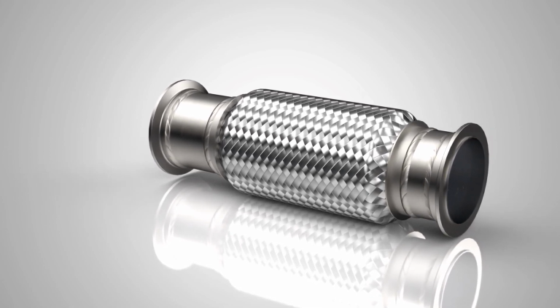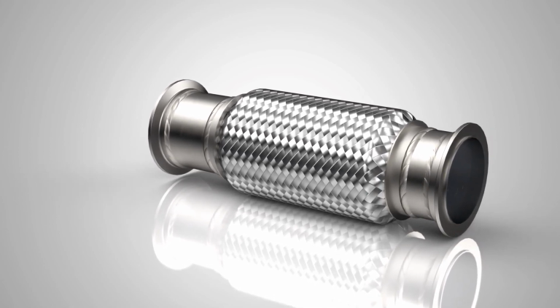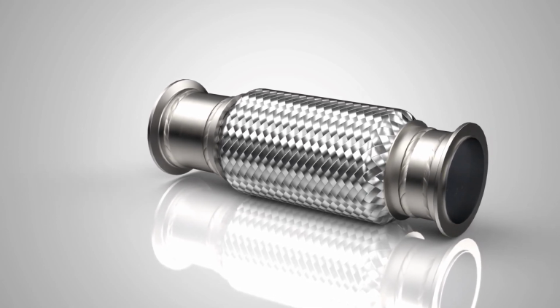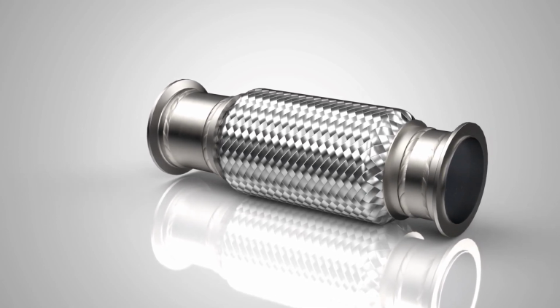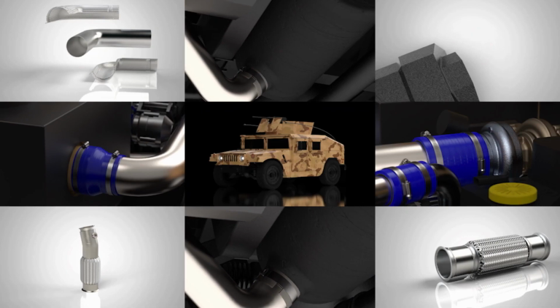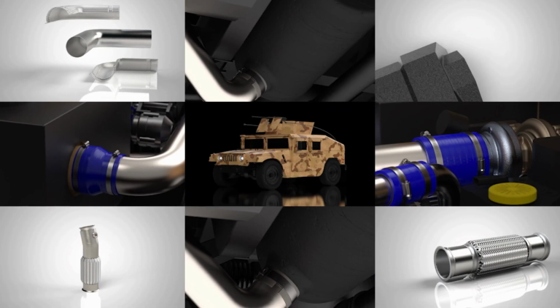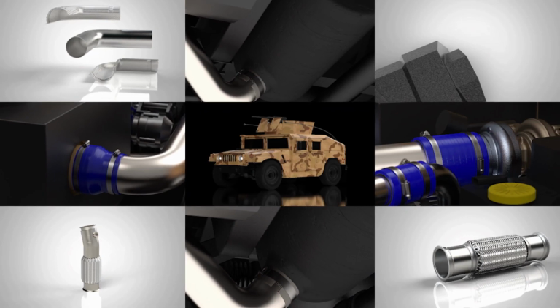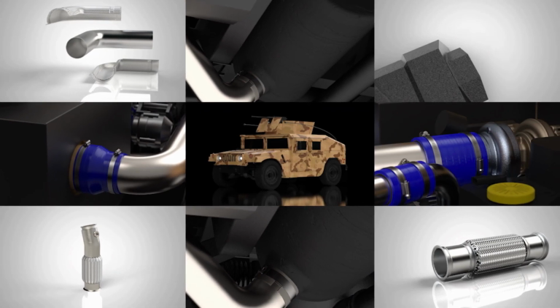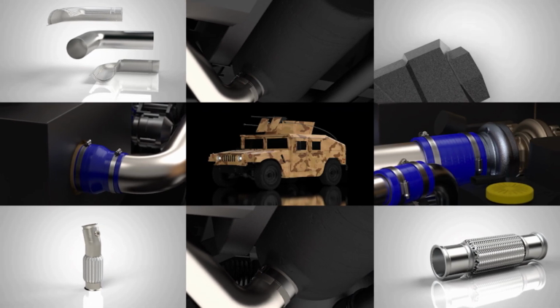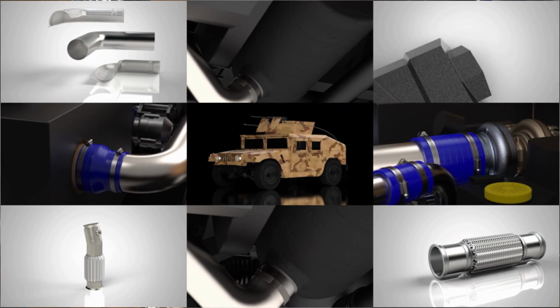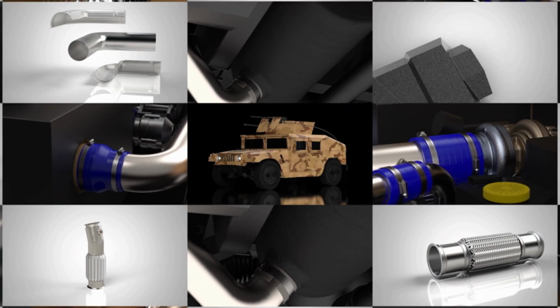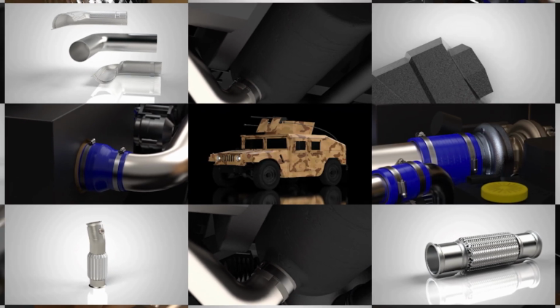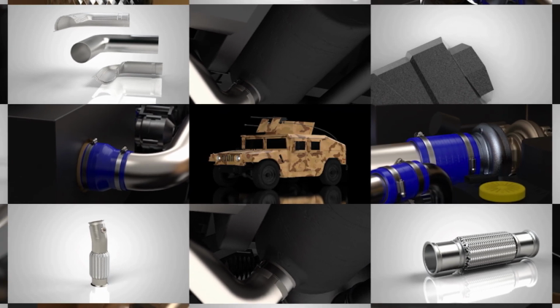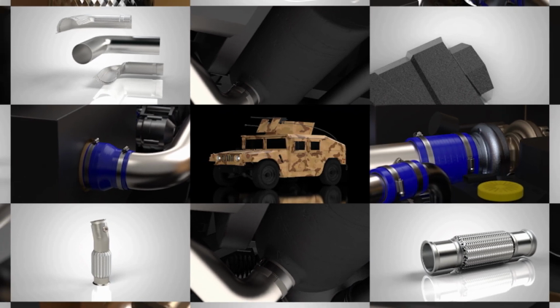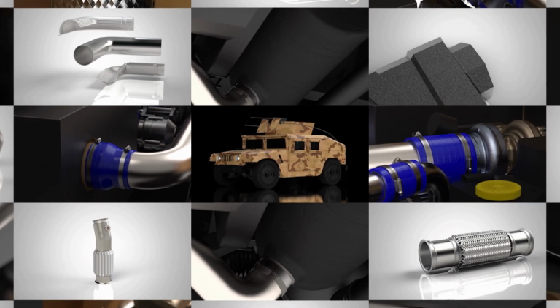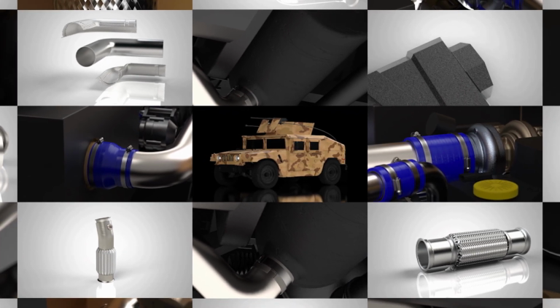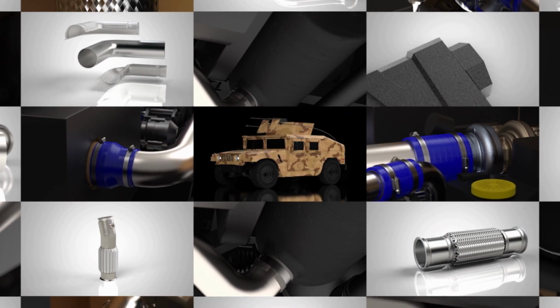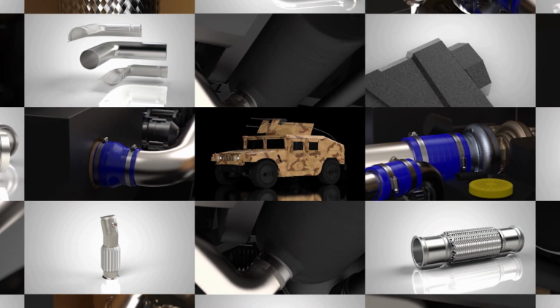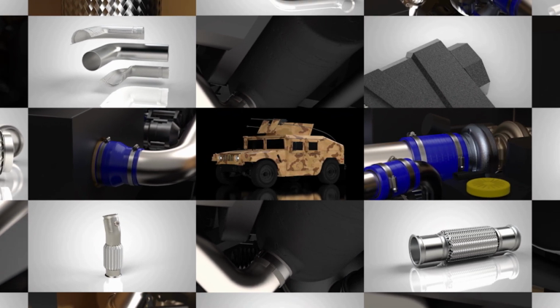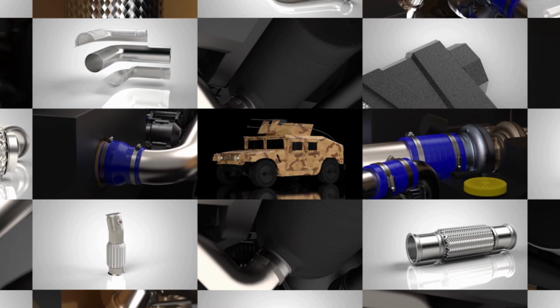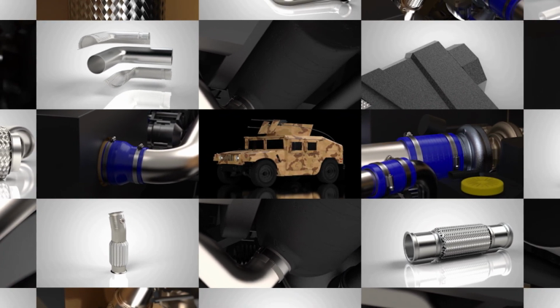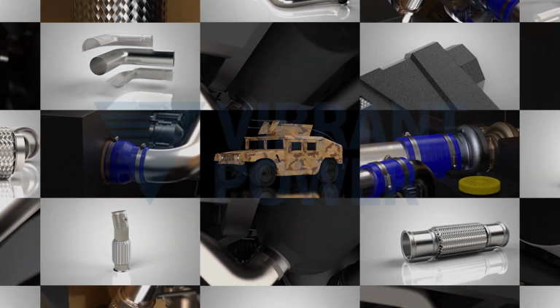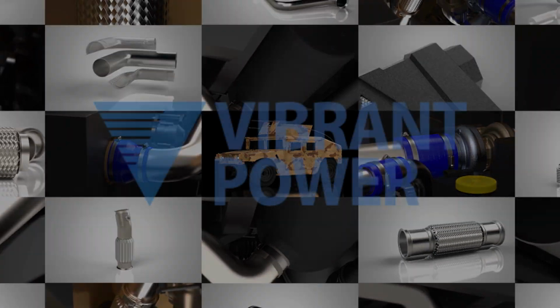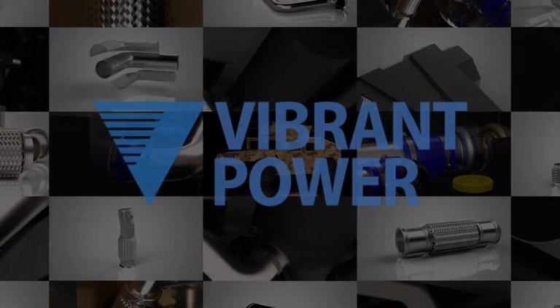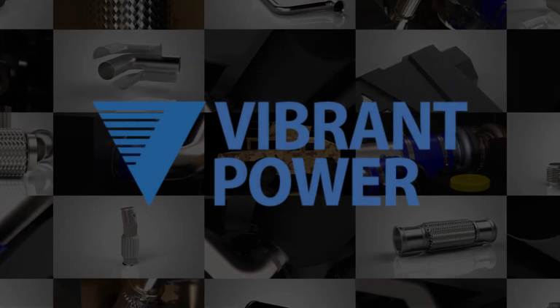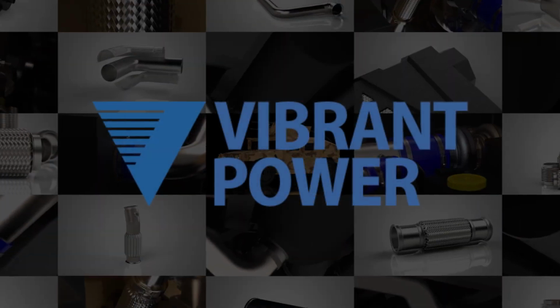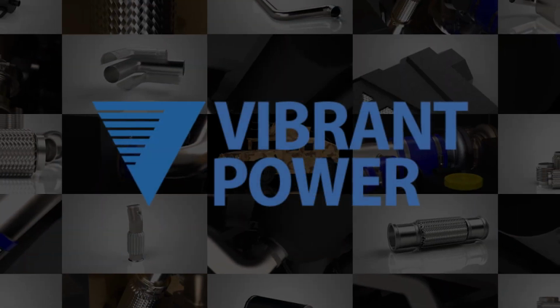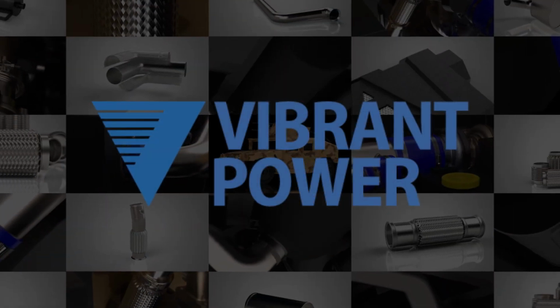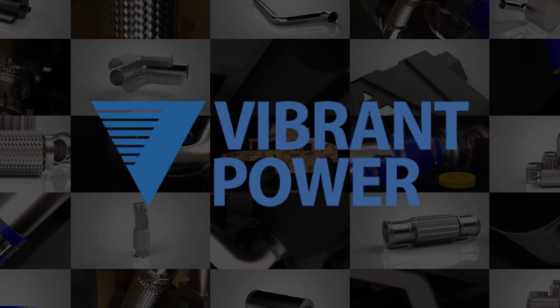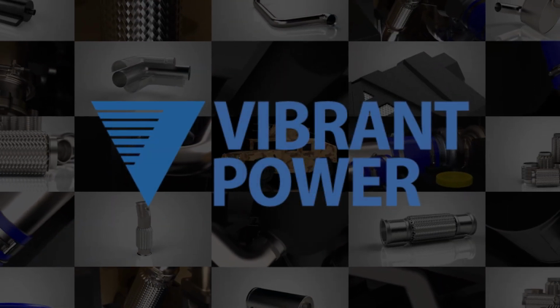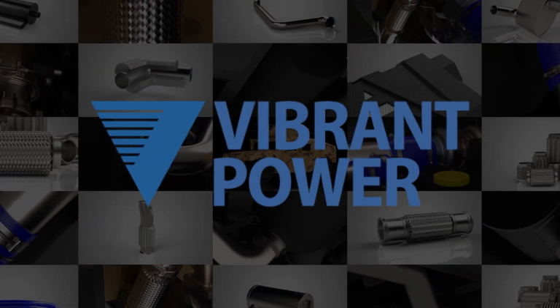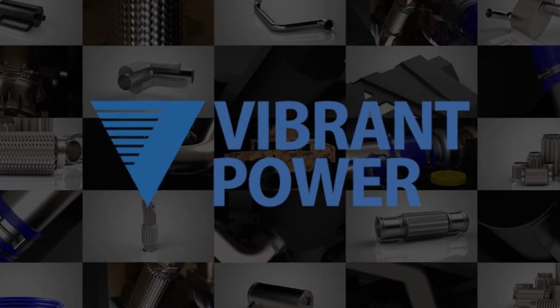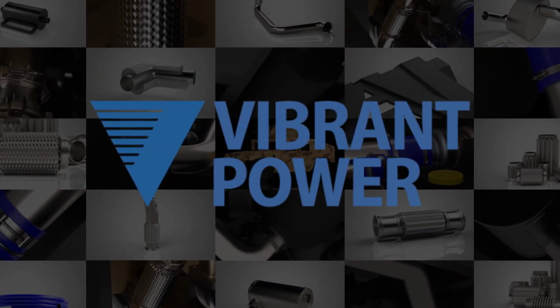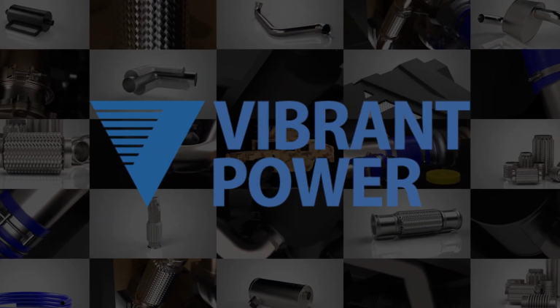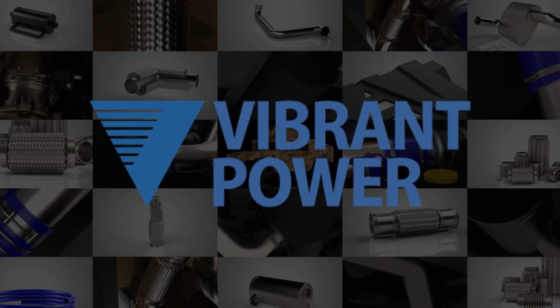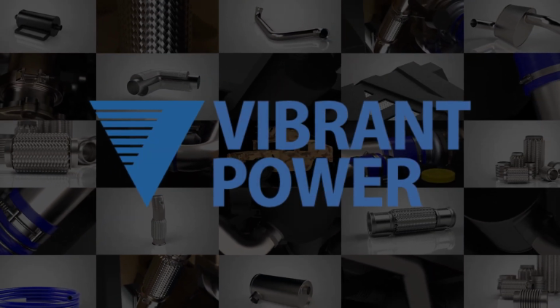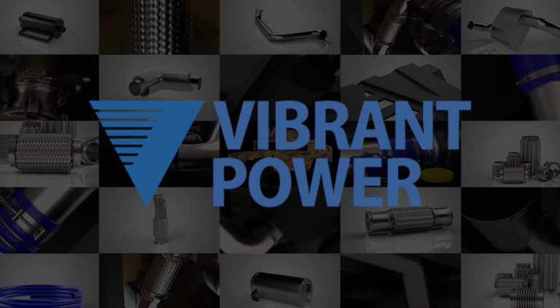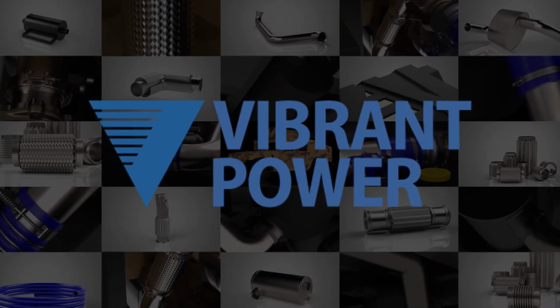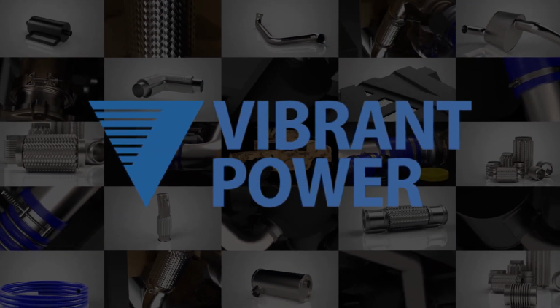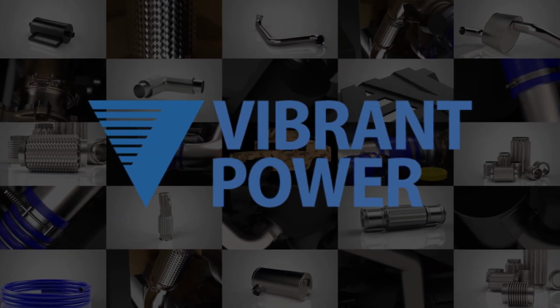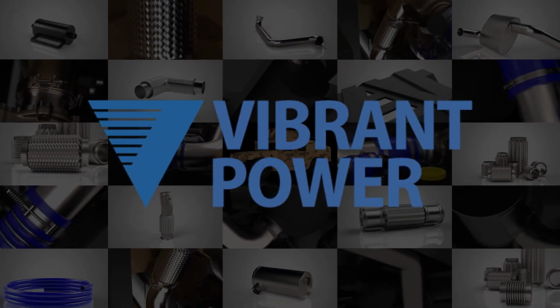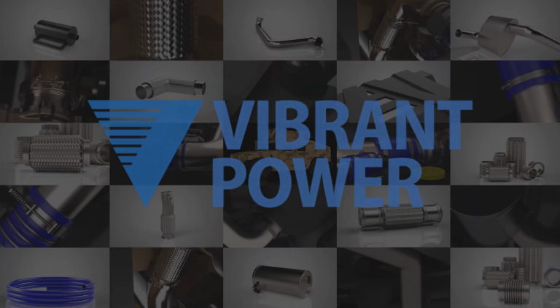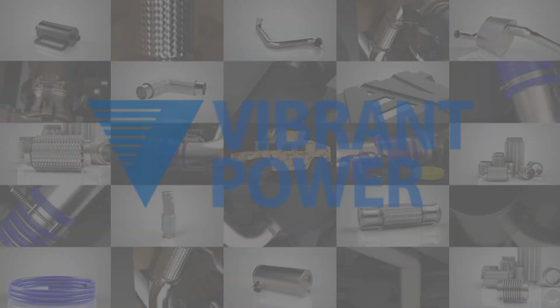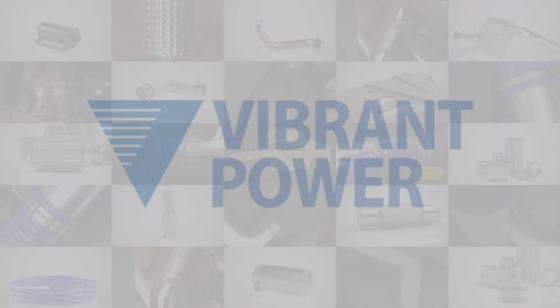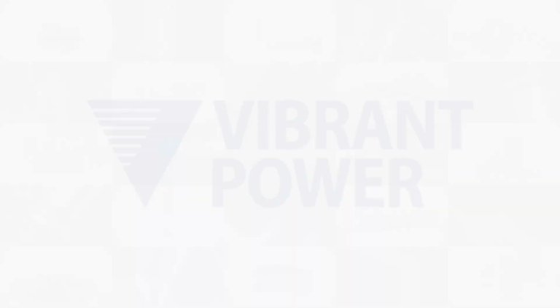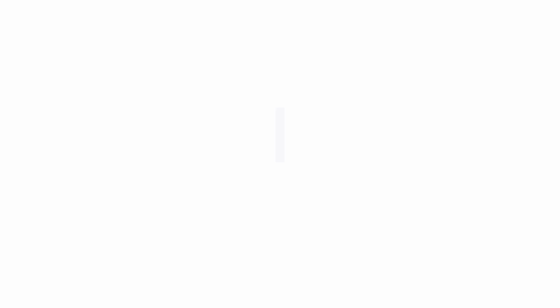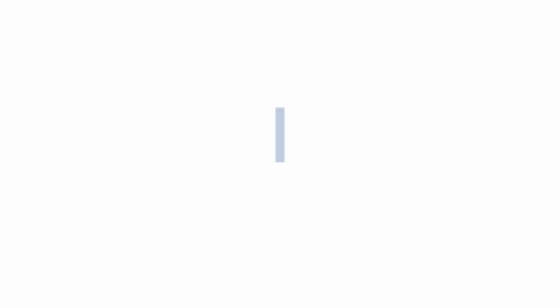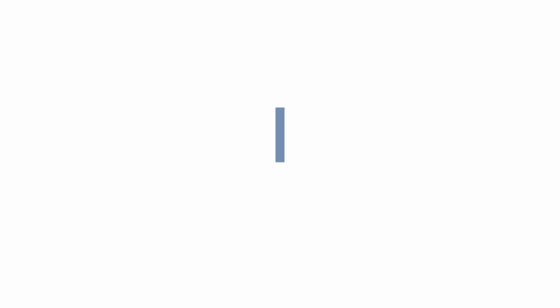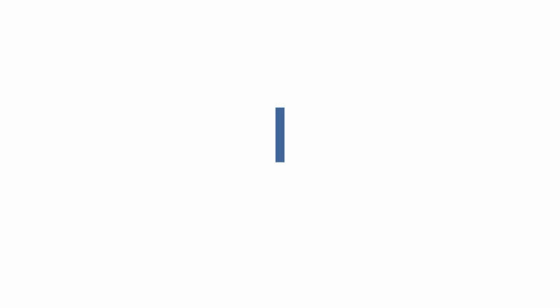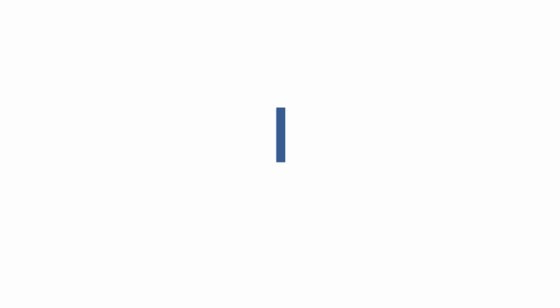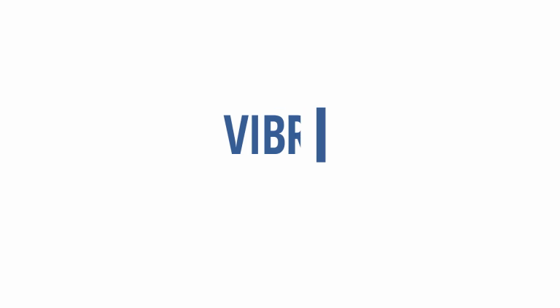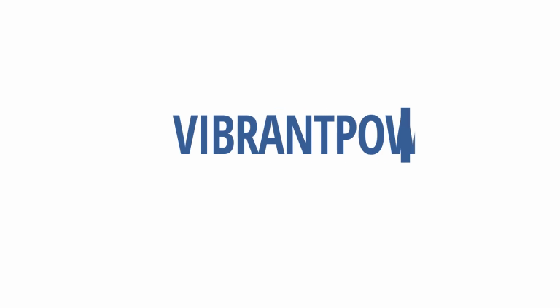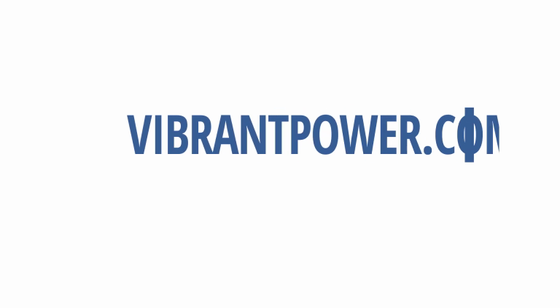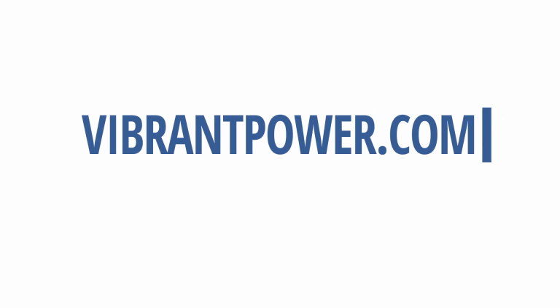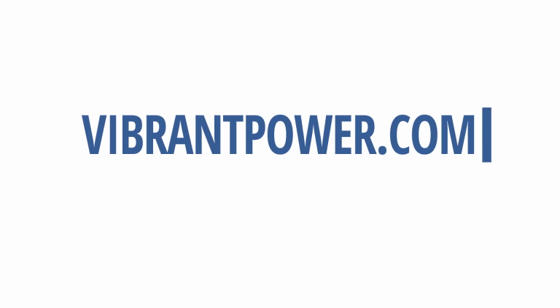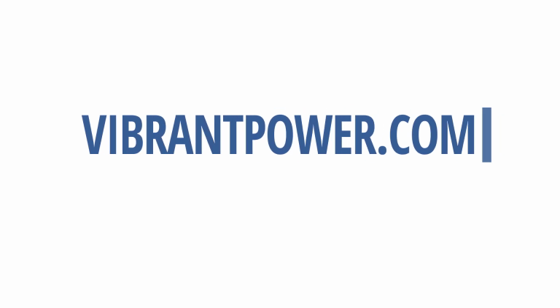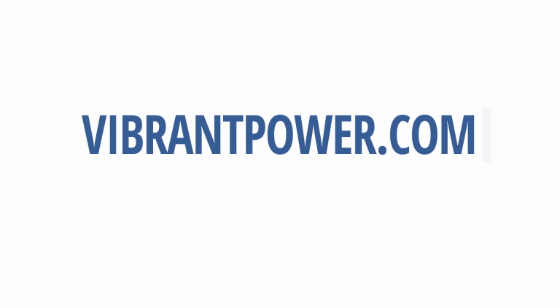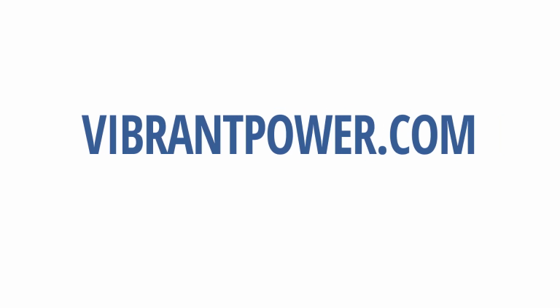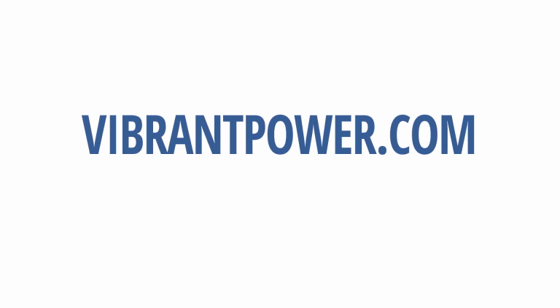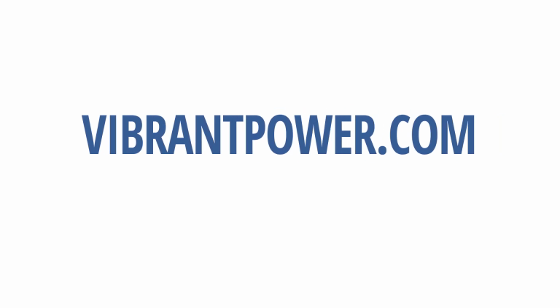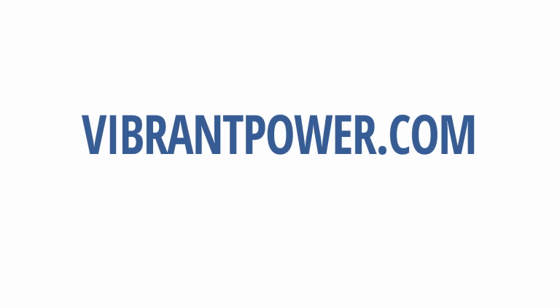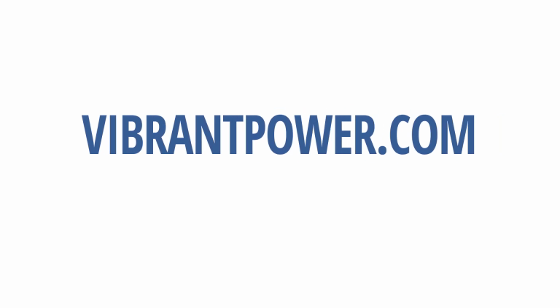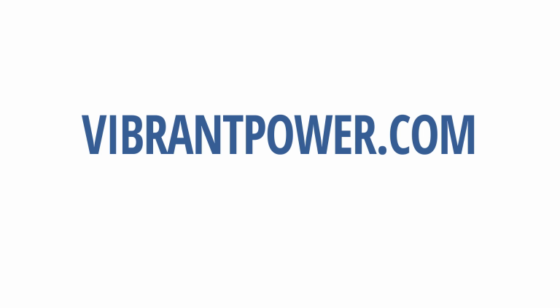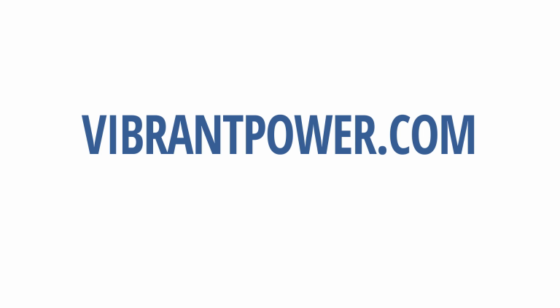For more information on our products and engineering services, please visit us at vibrantpower.com. We're here to help.